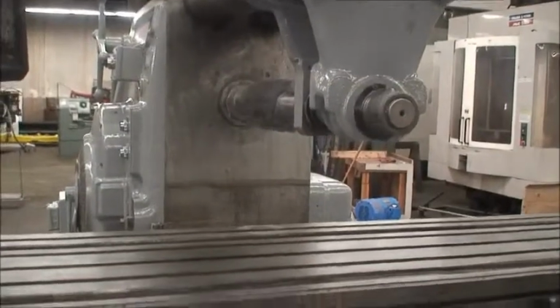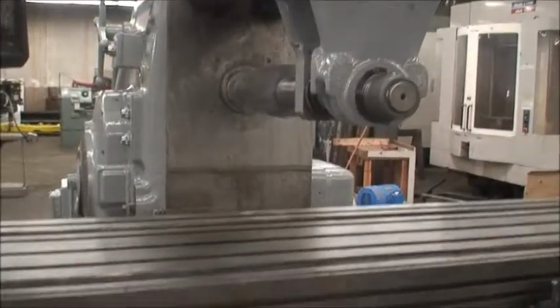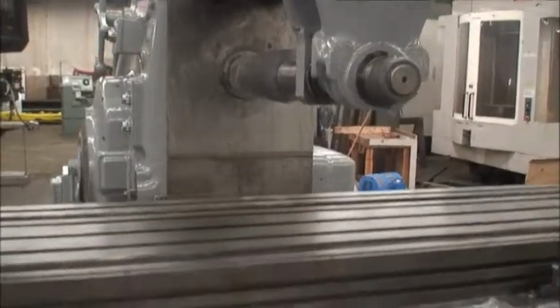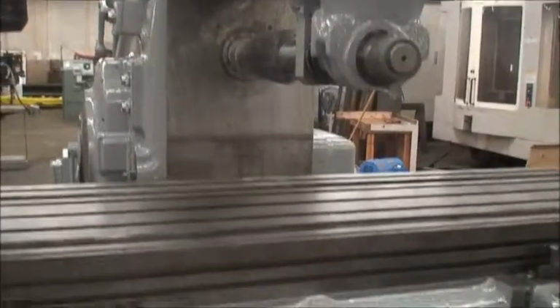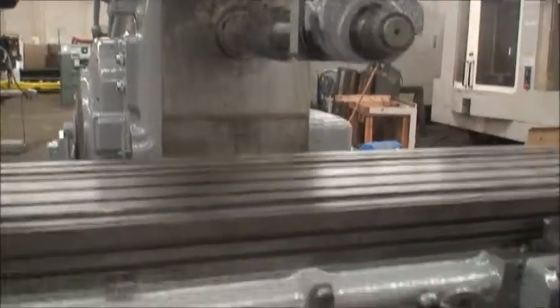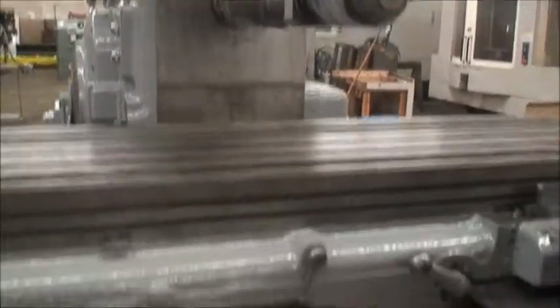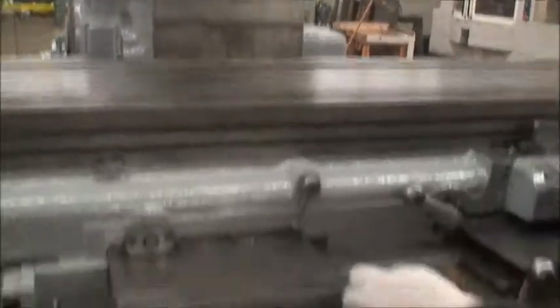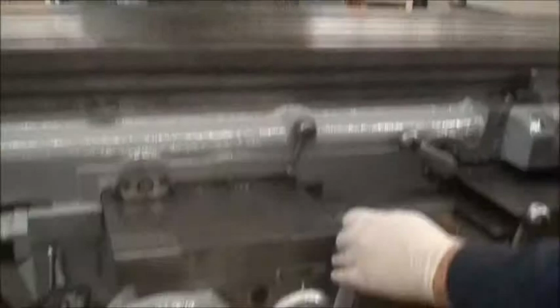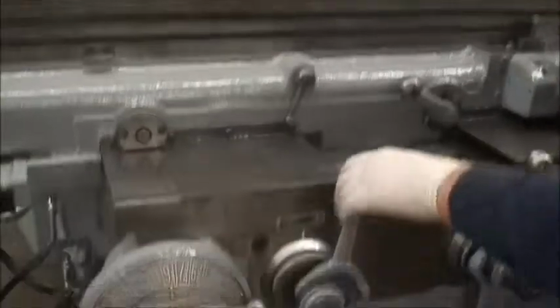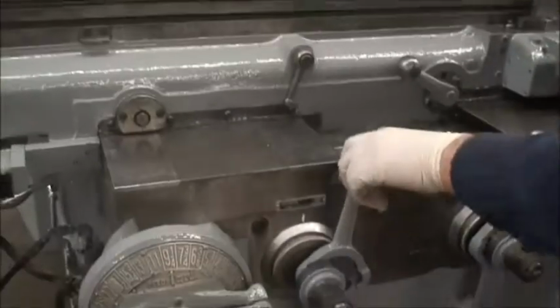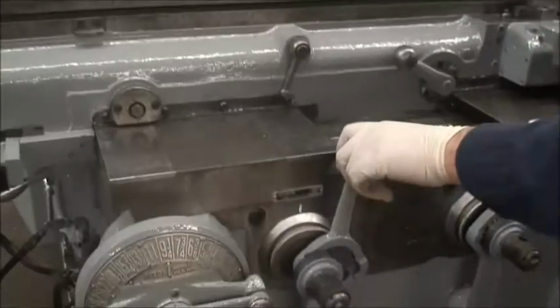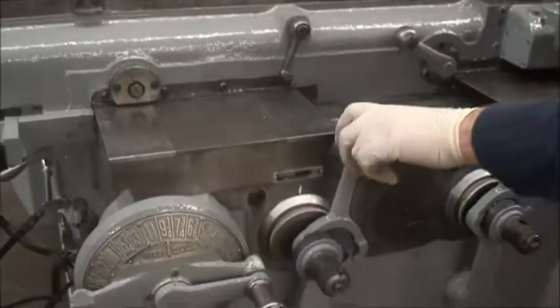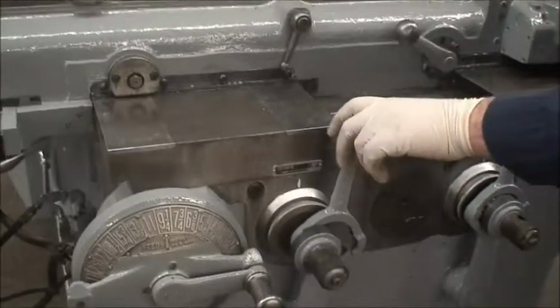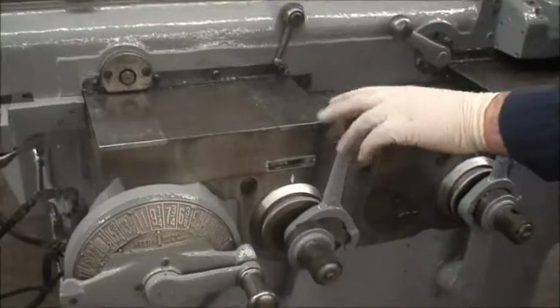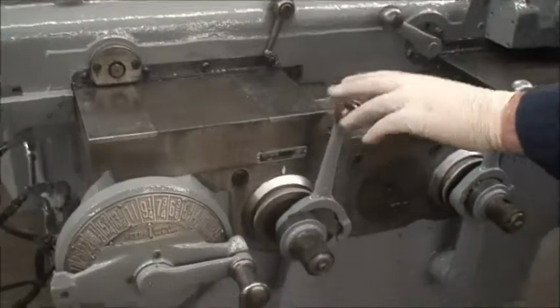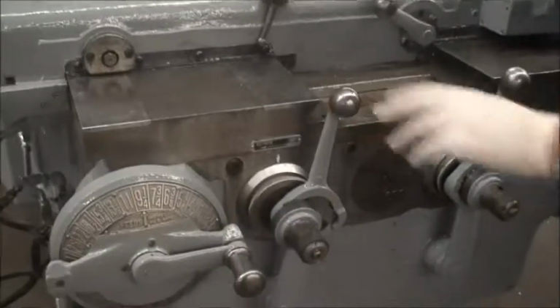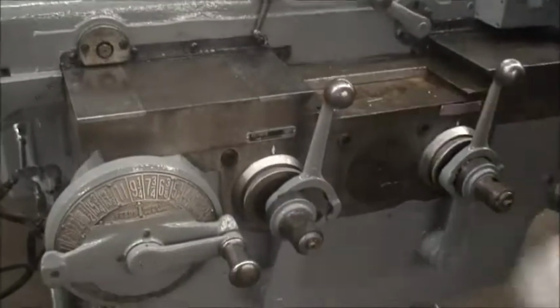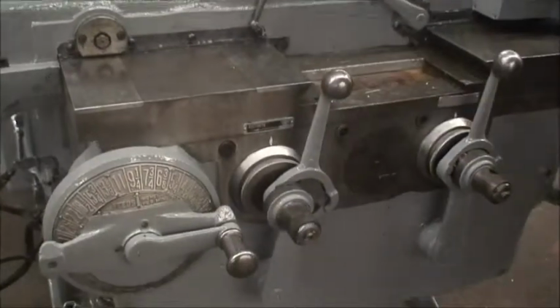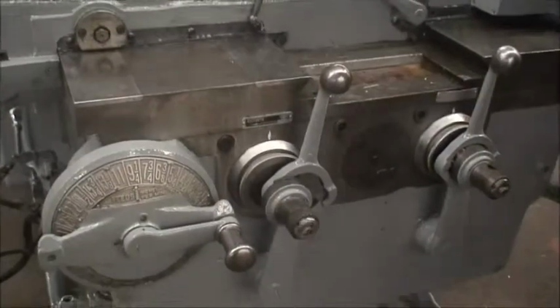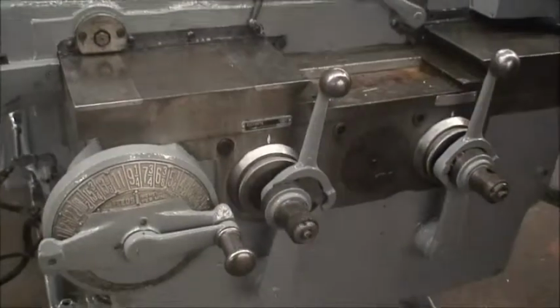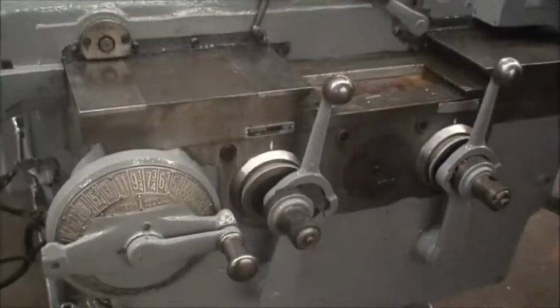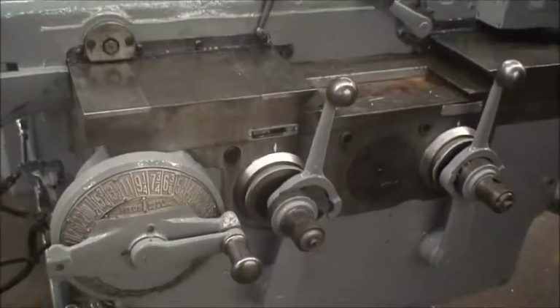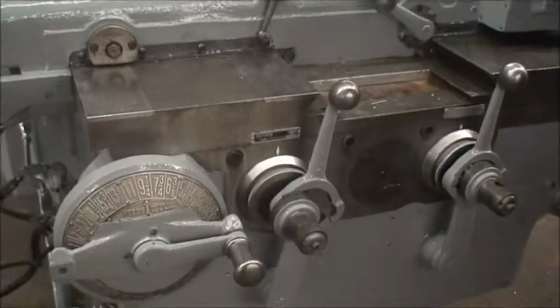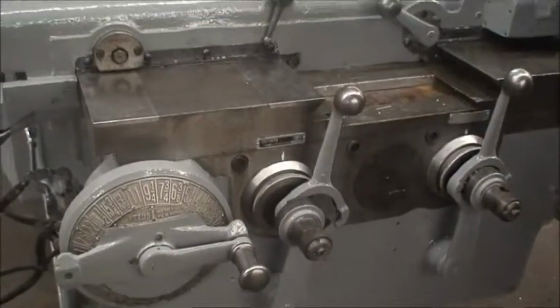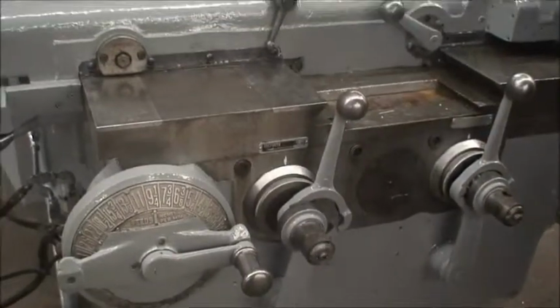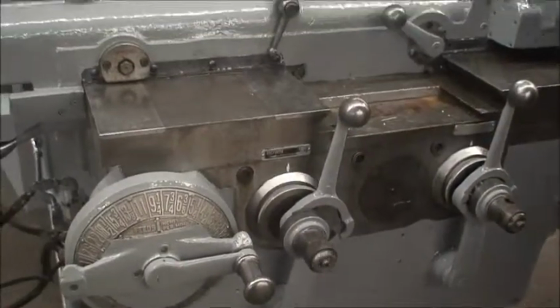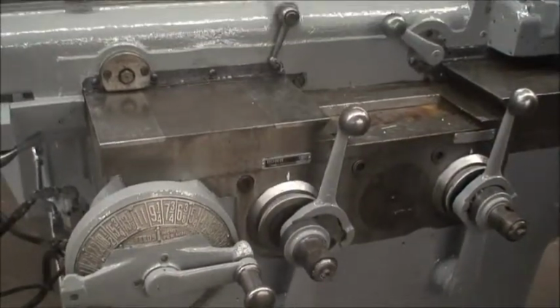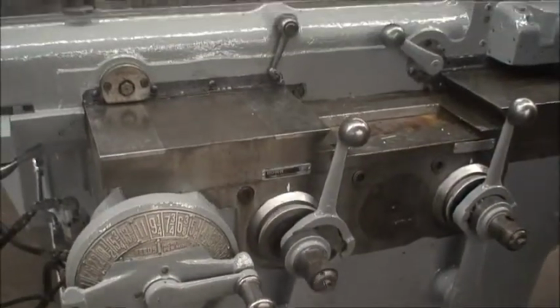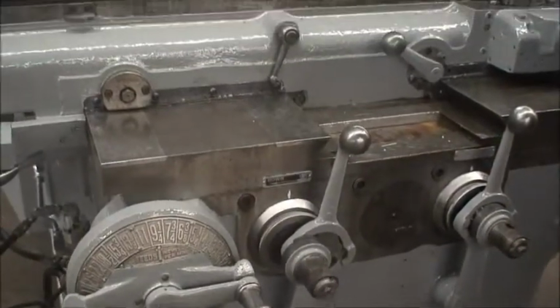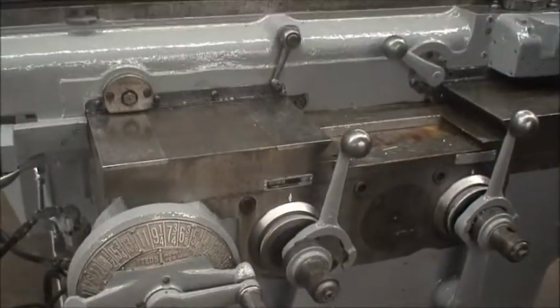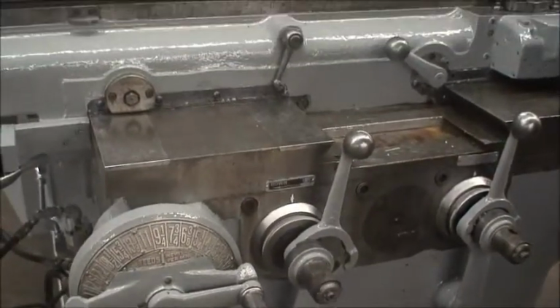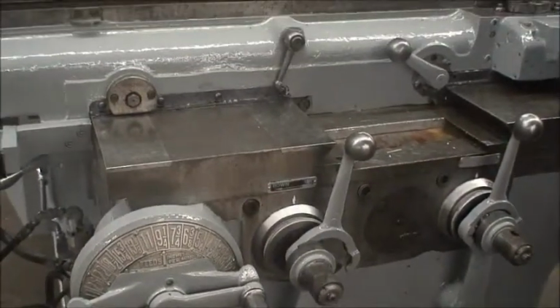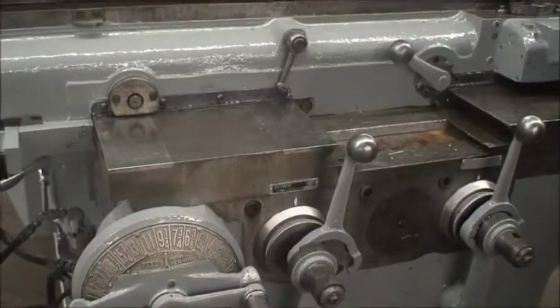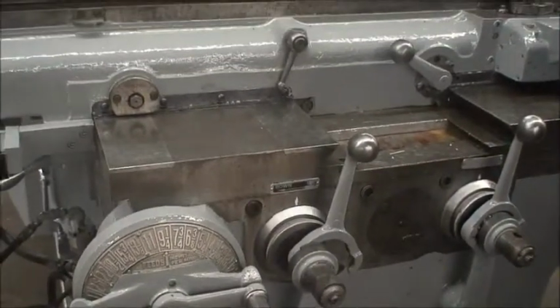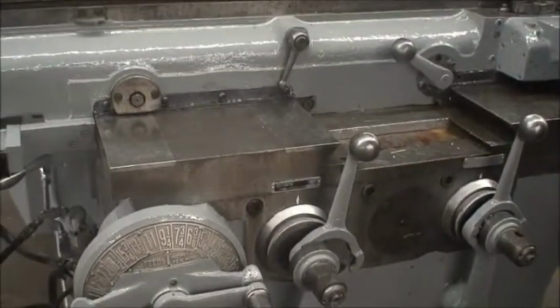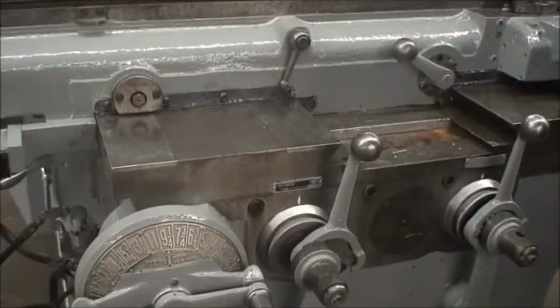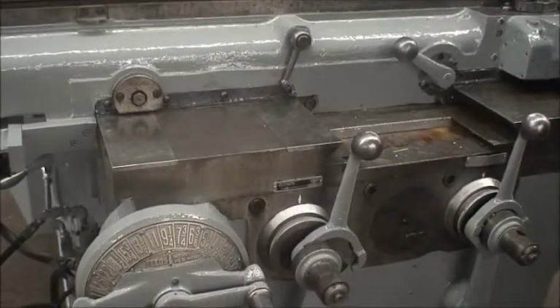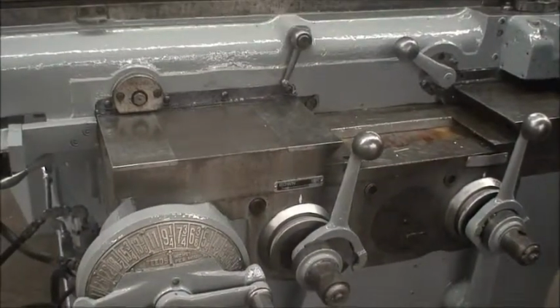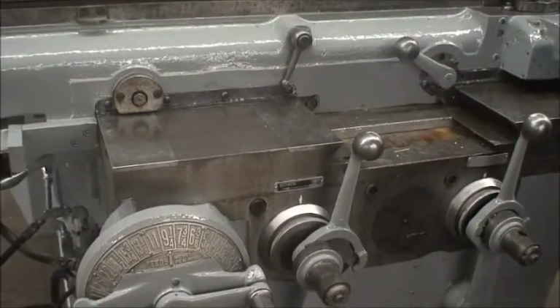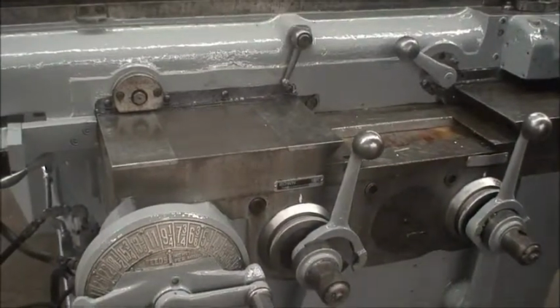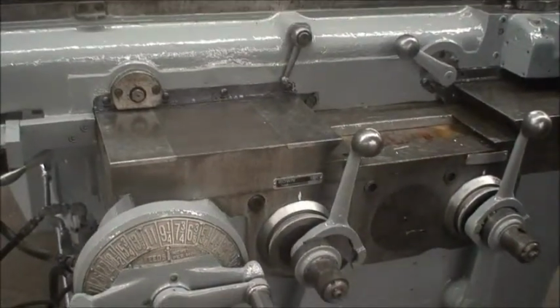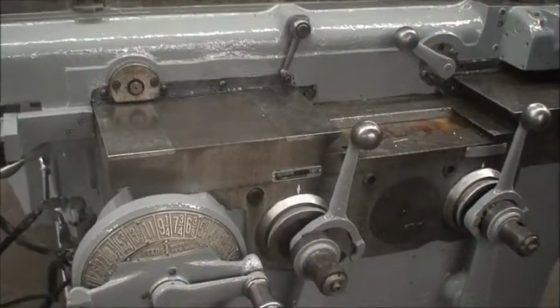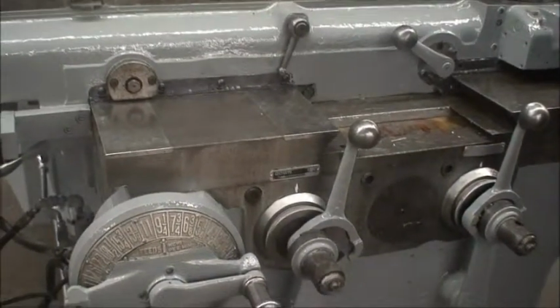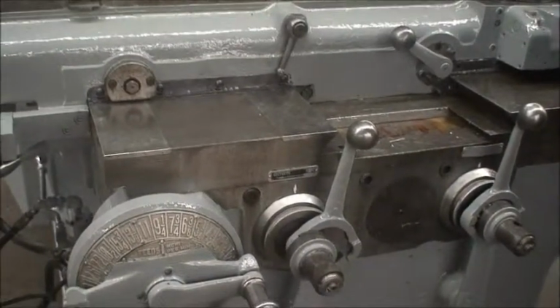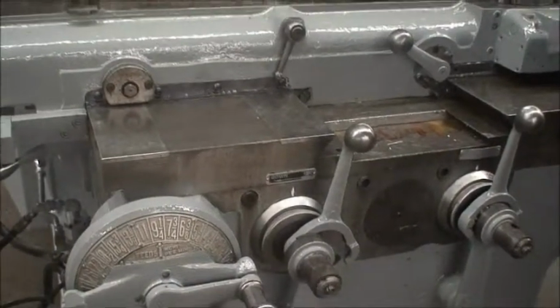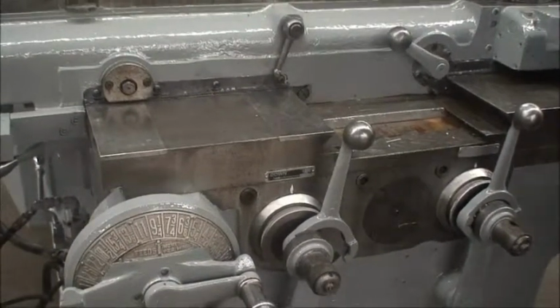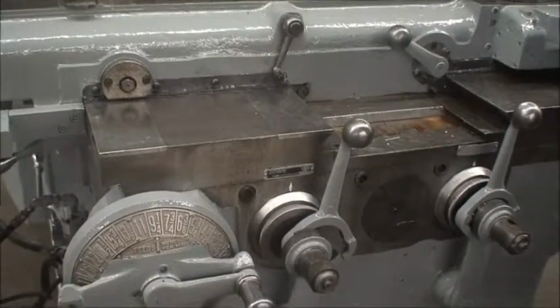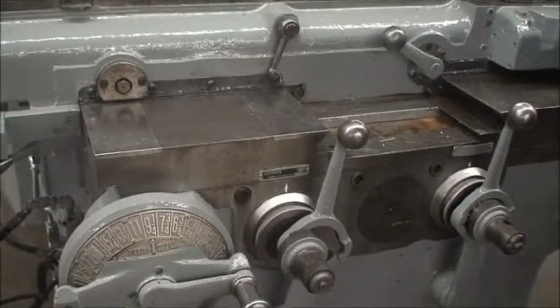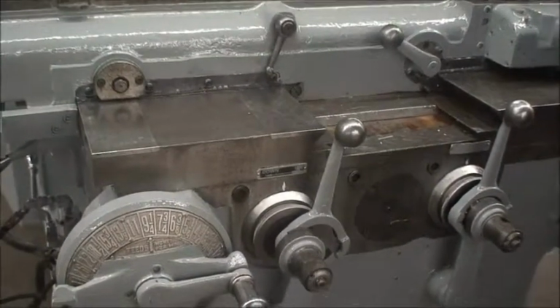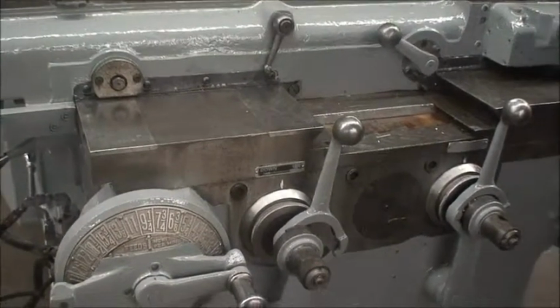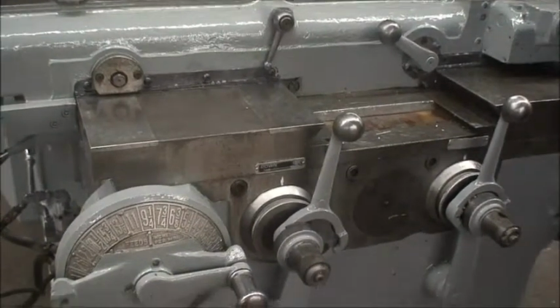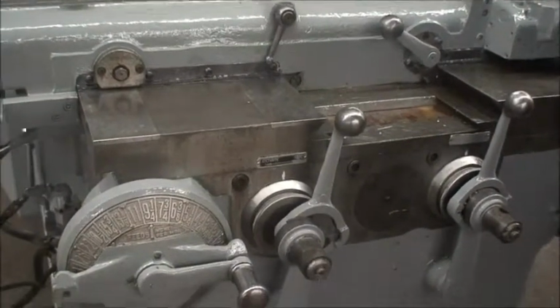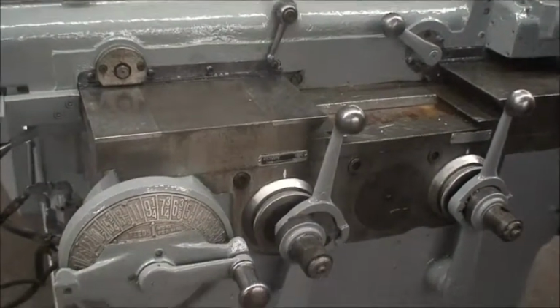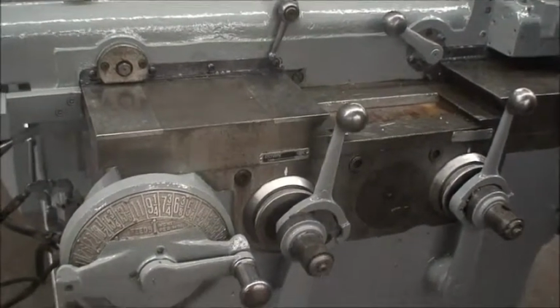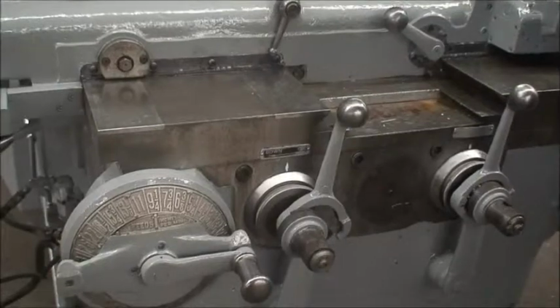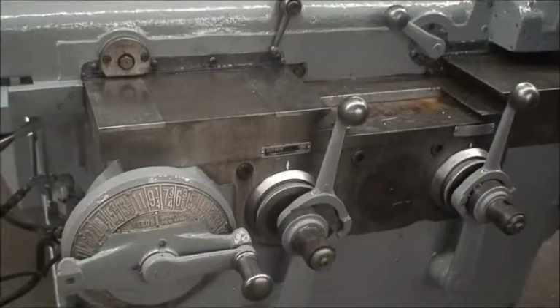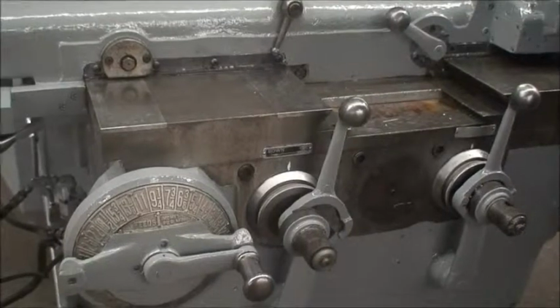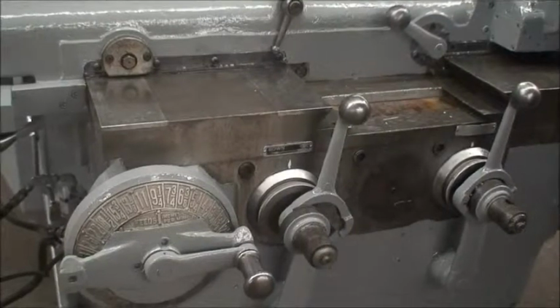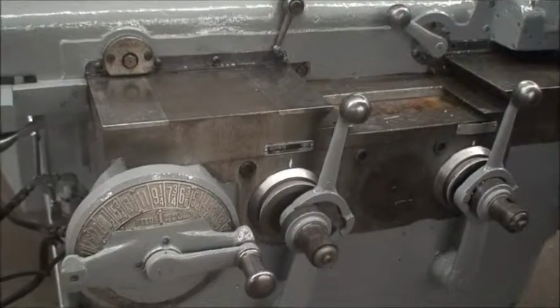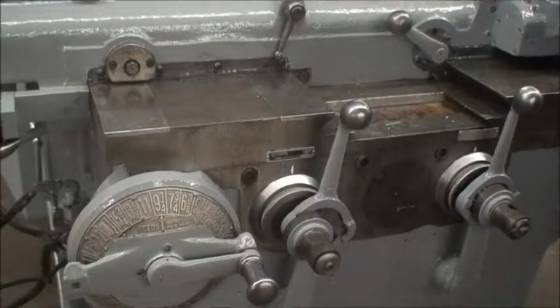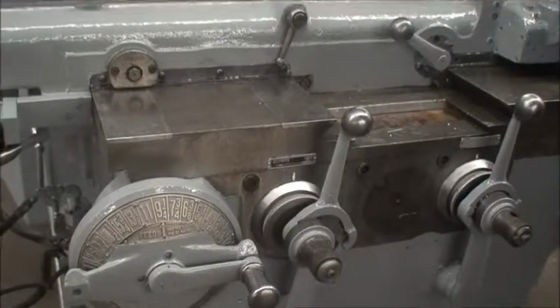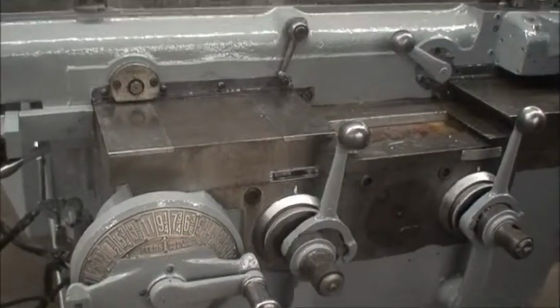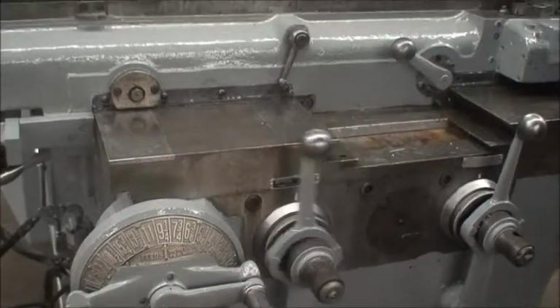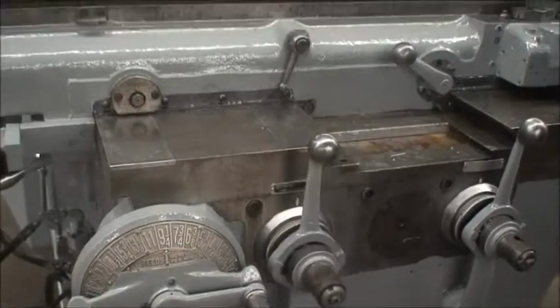And then we have the knee — speeding up. Rapid.